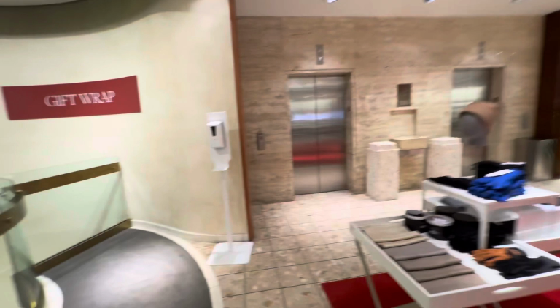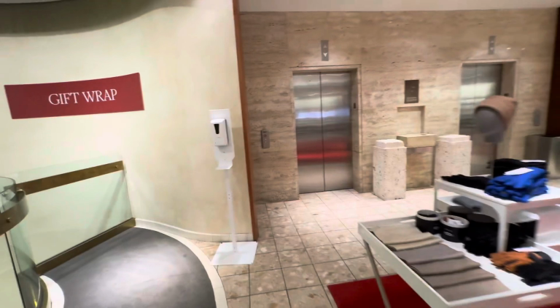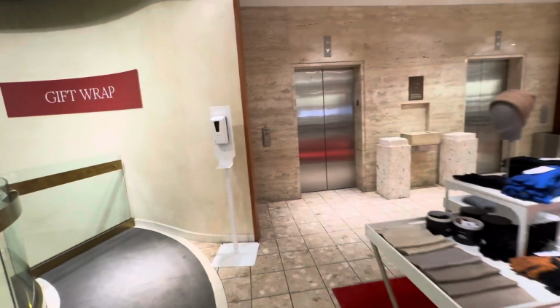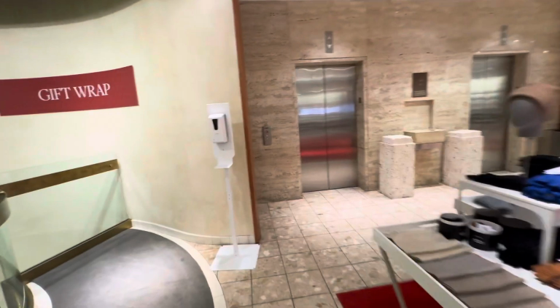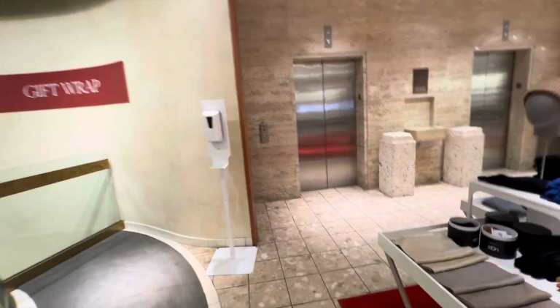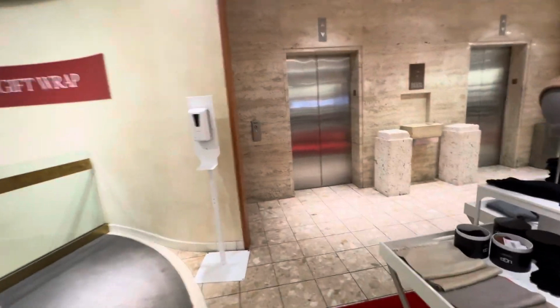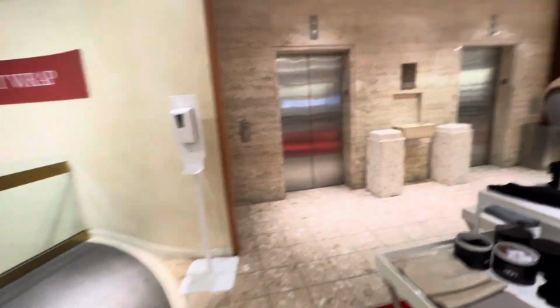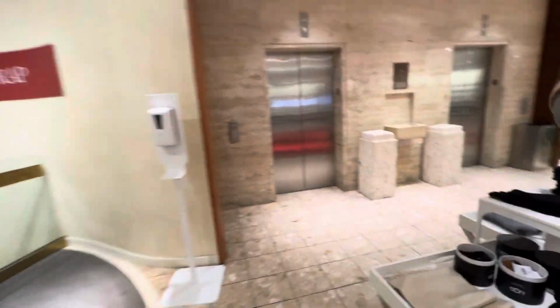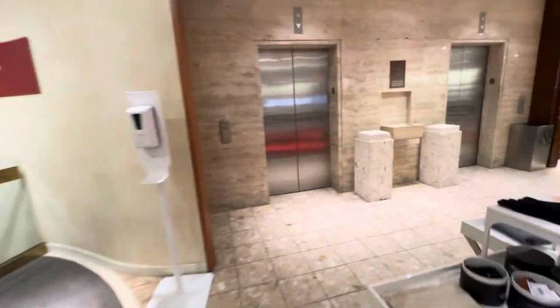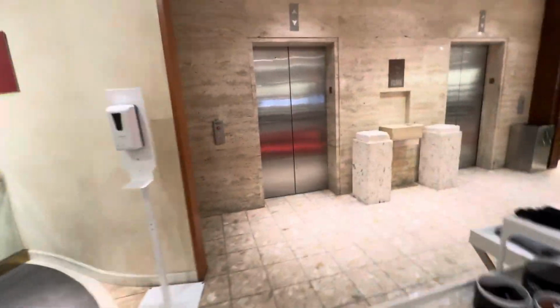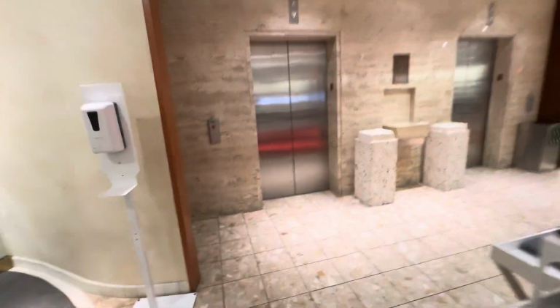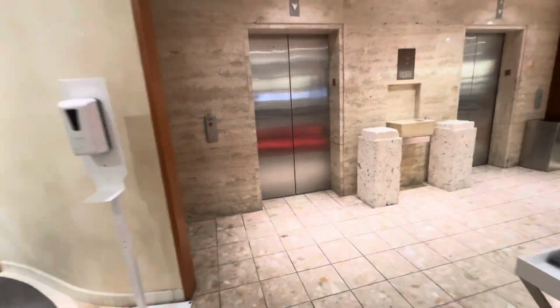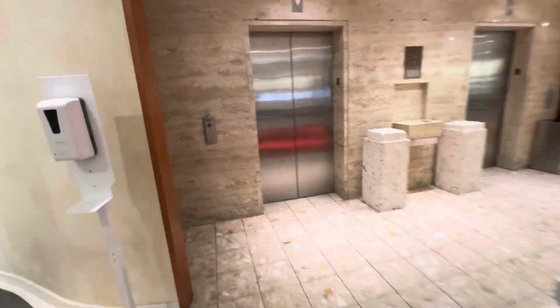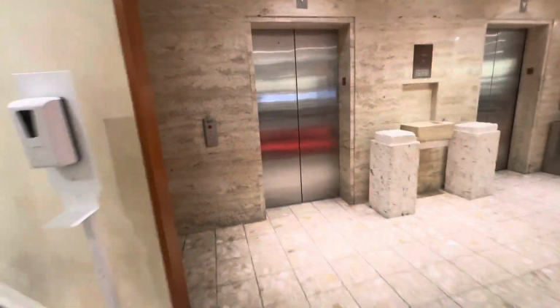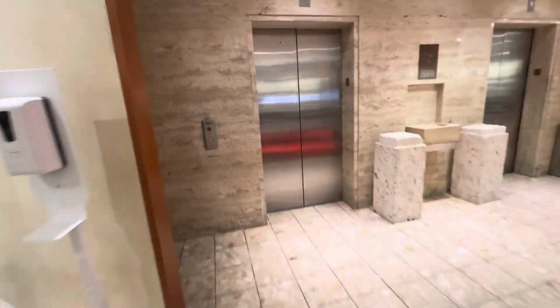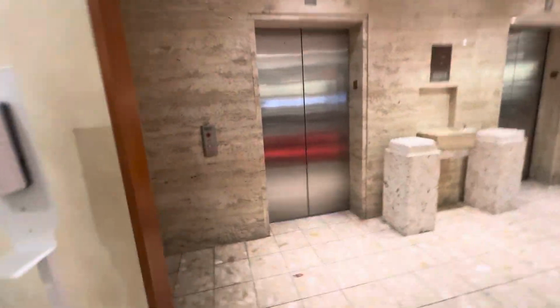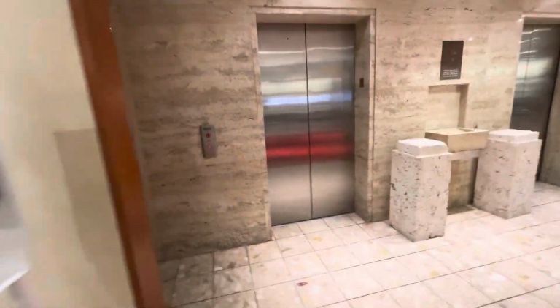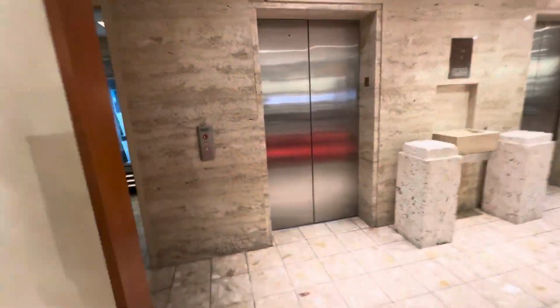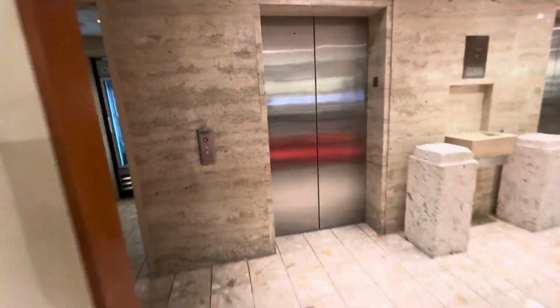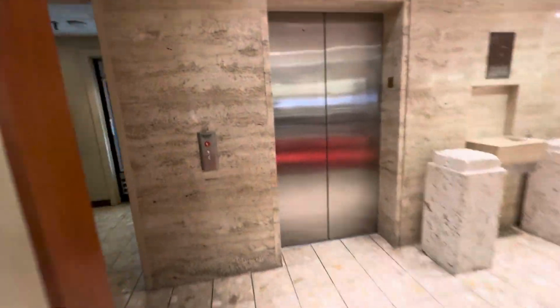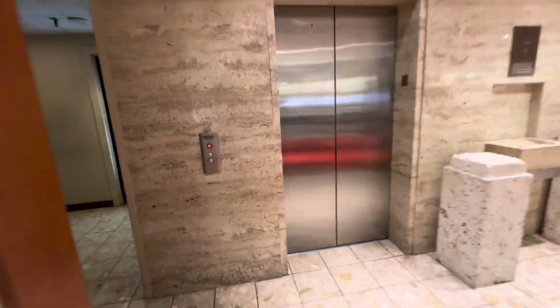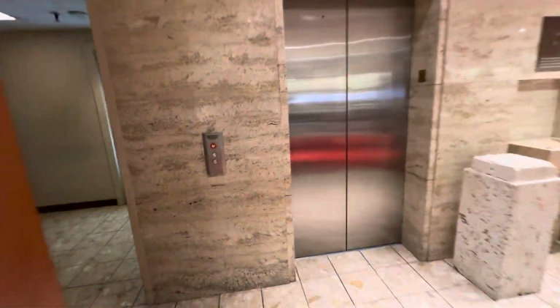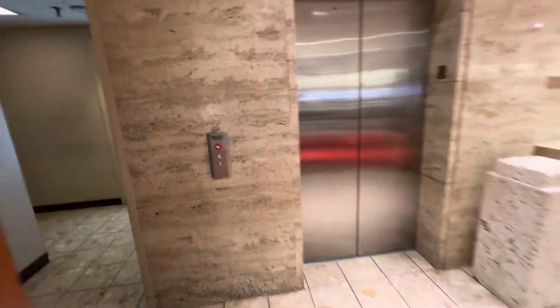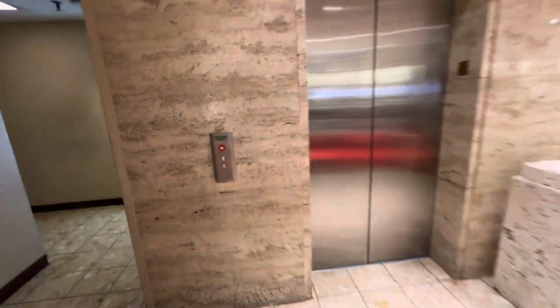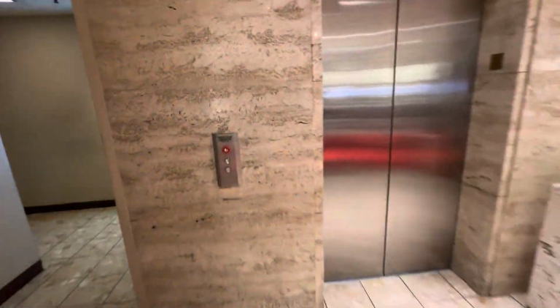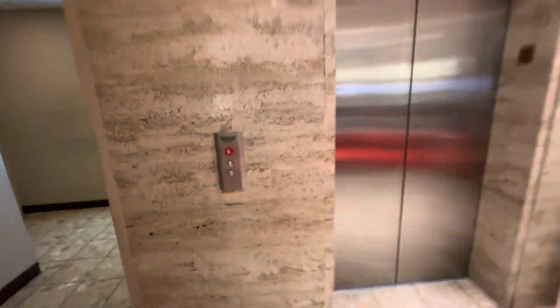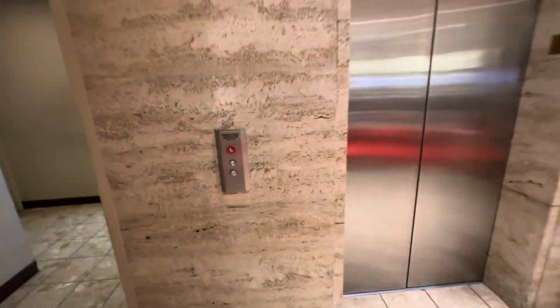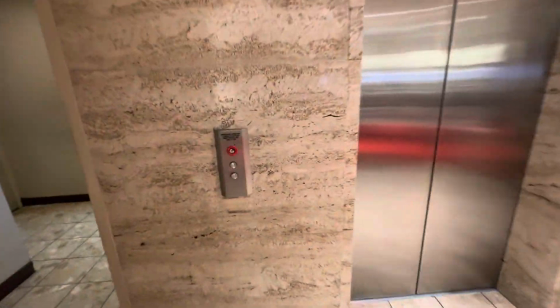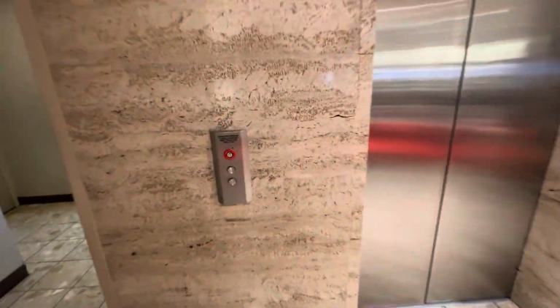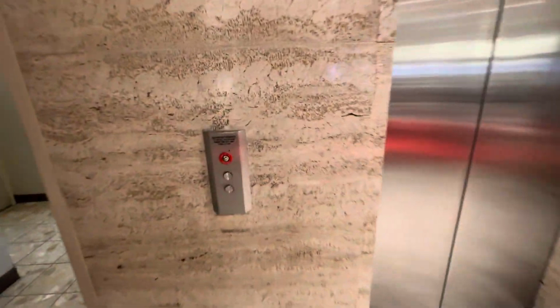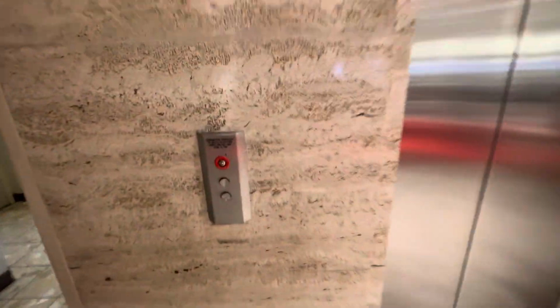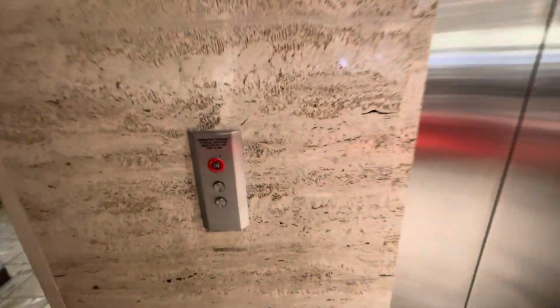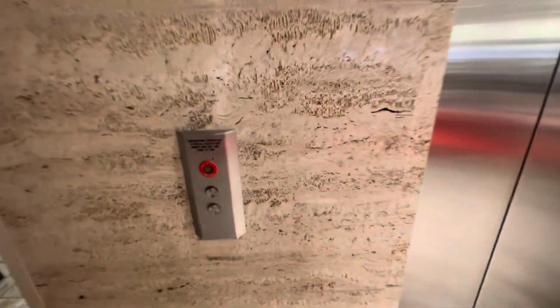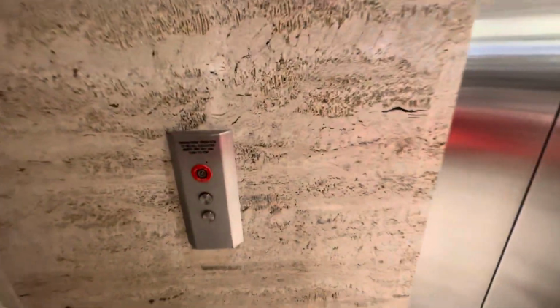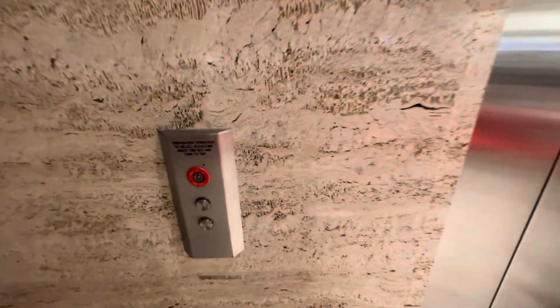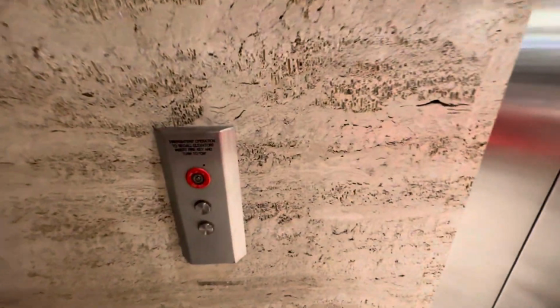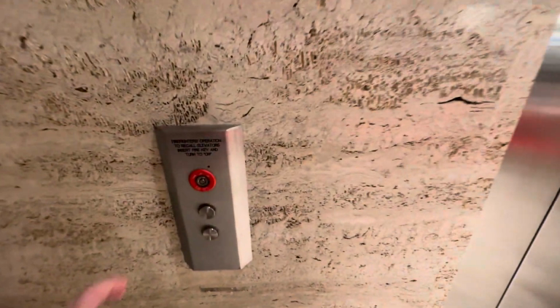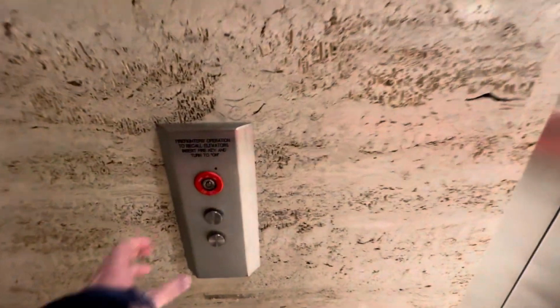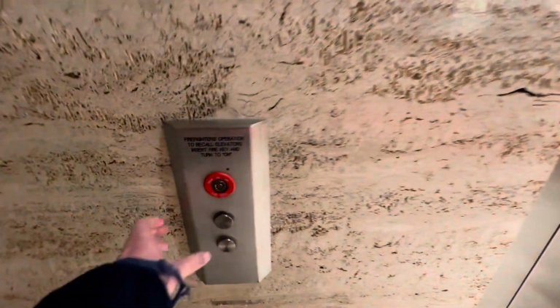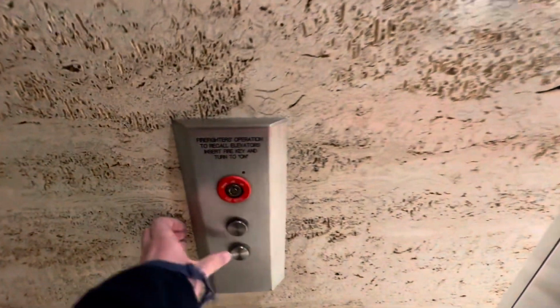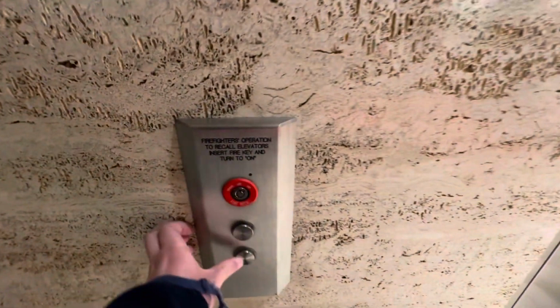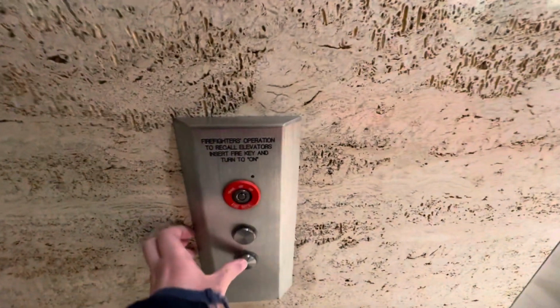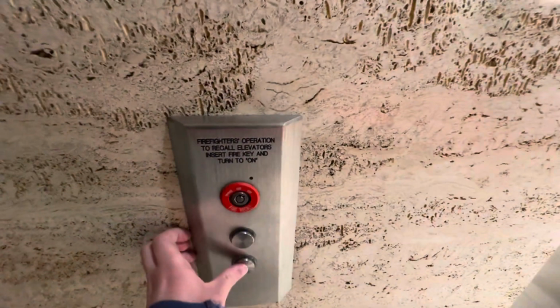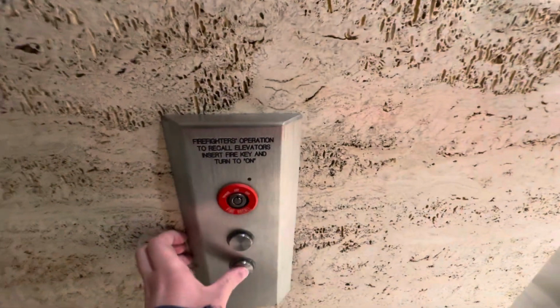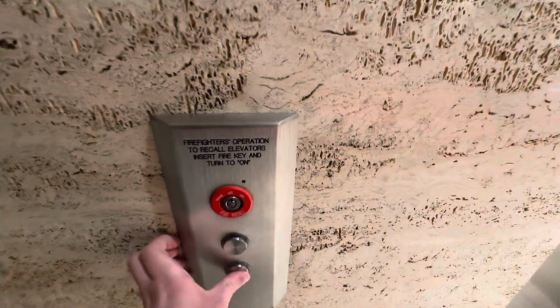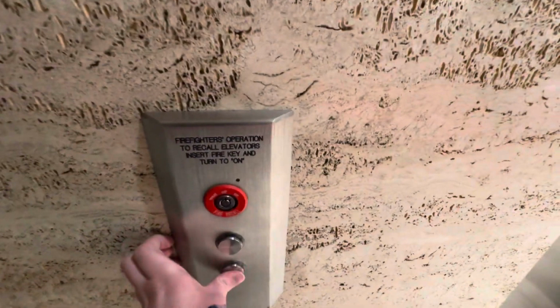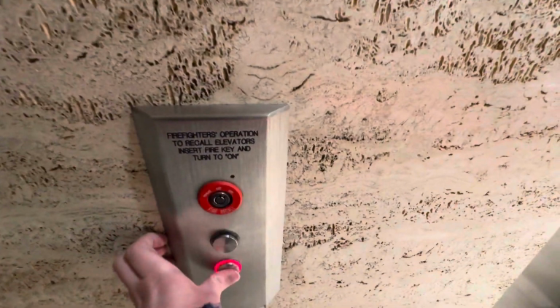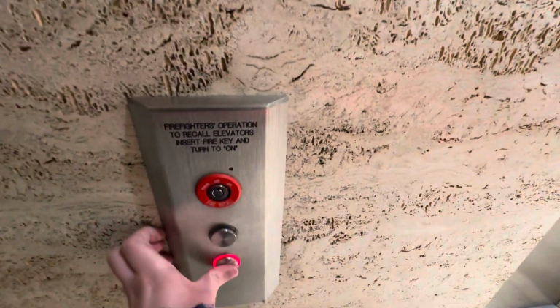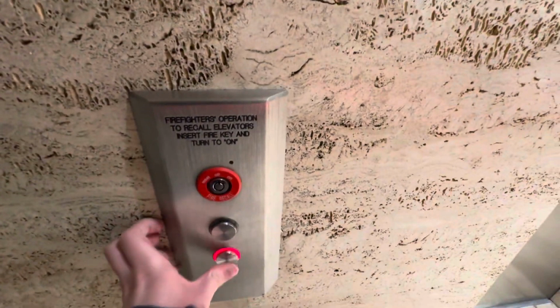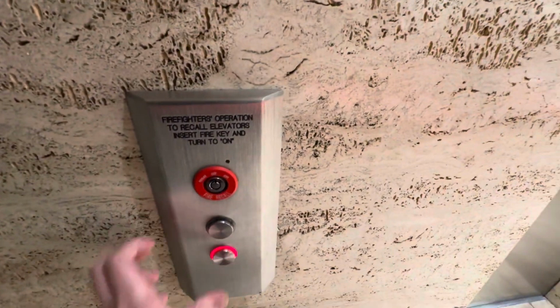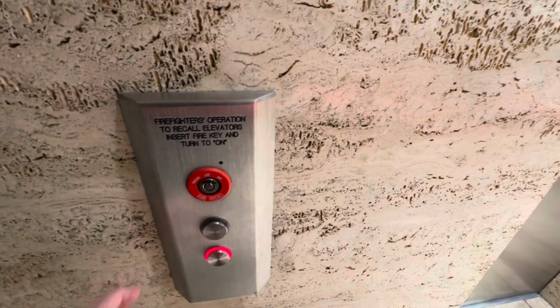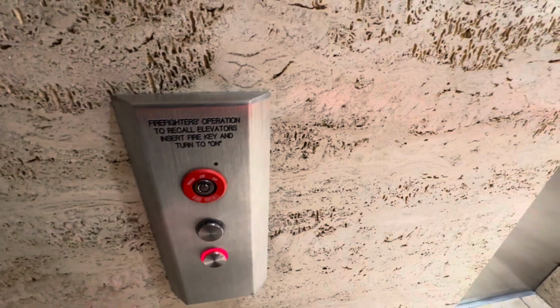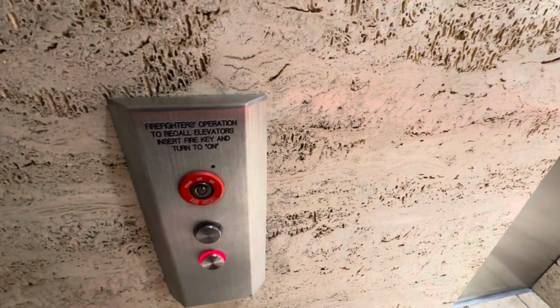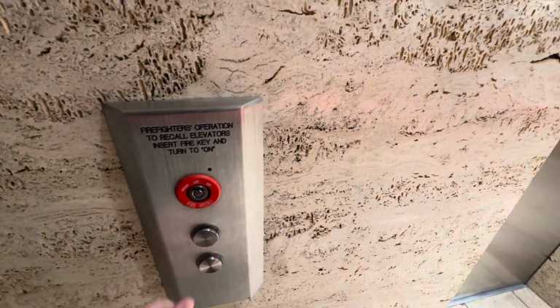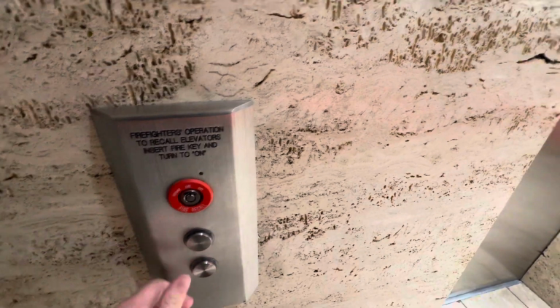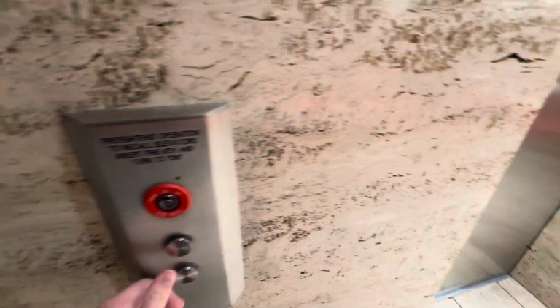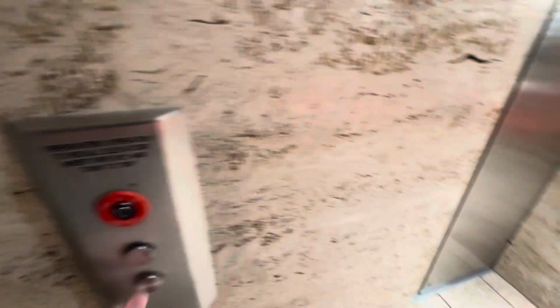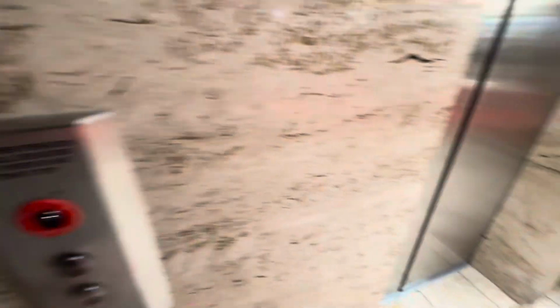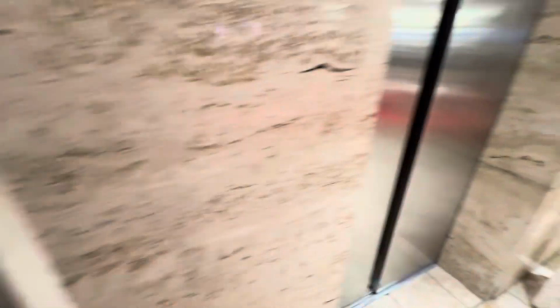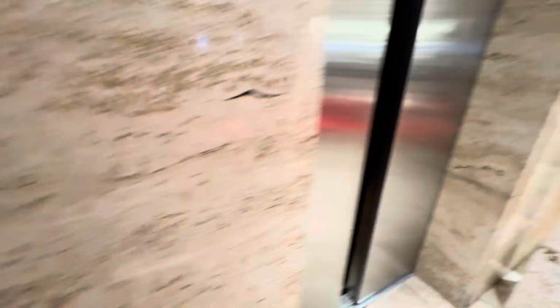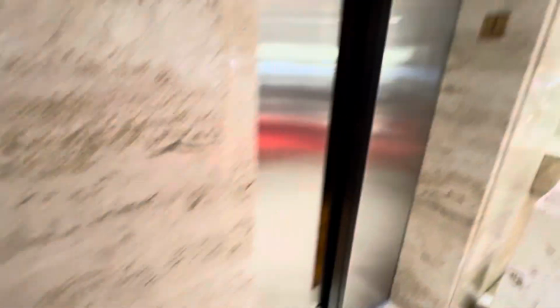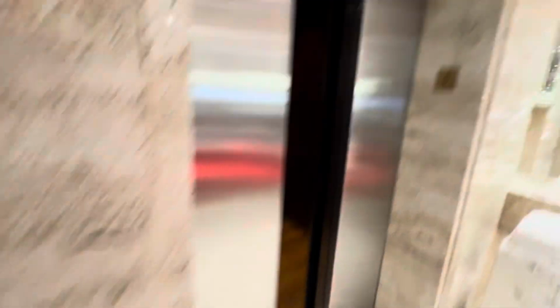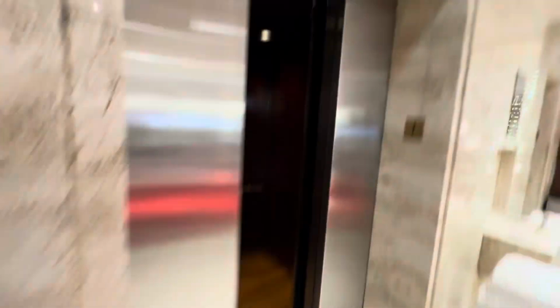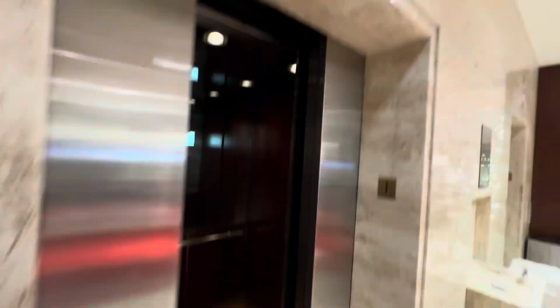Here comes the elevators. Neiman Marcus, NorthPark Mall, Dallas. Well, this is technically NorthPark Center.